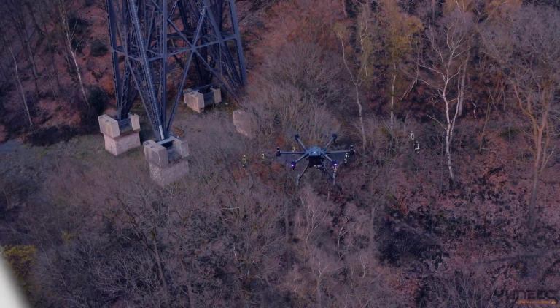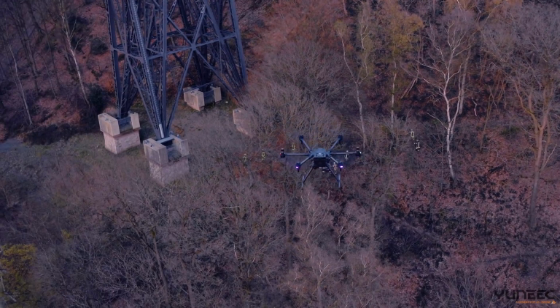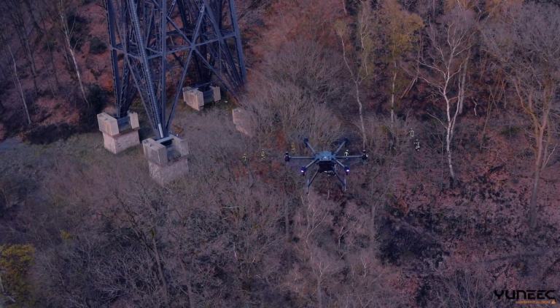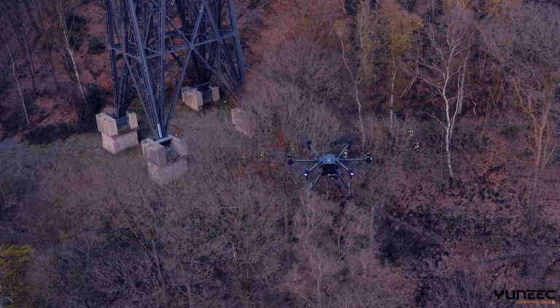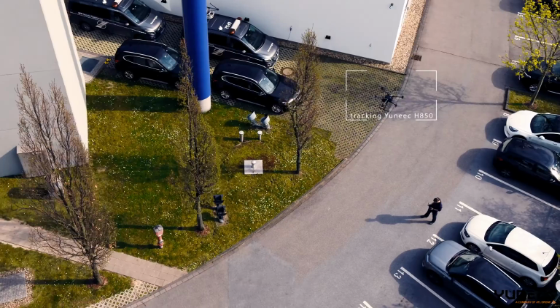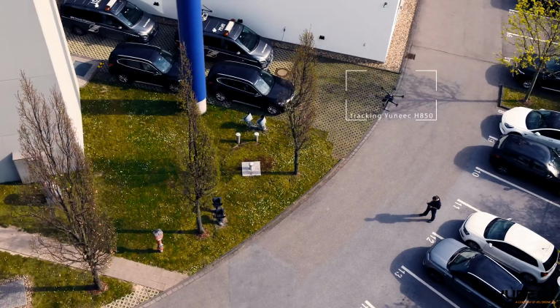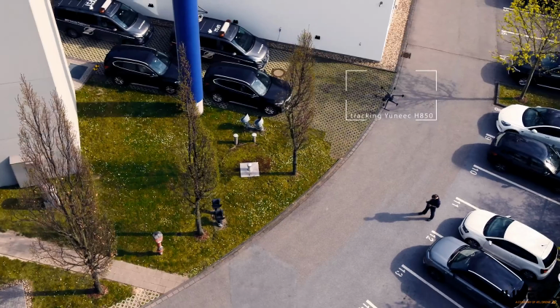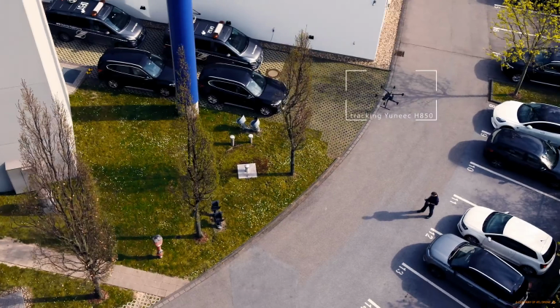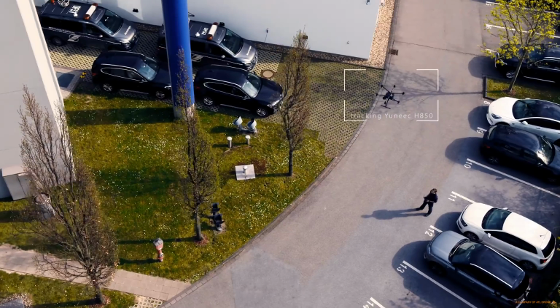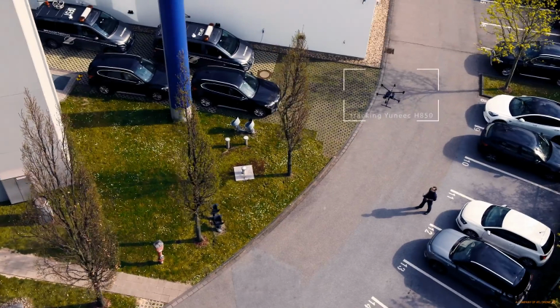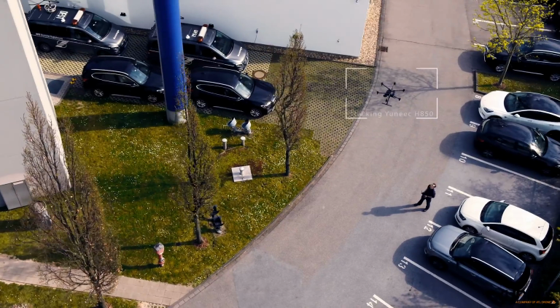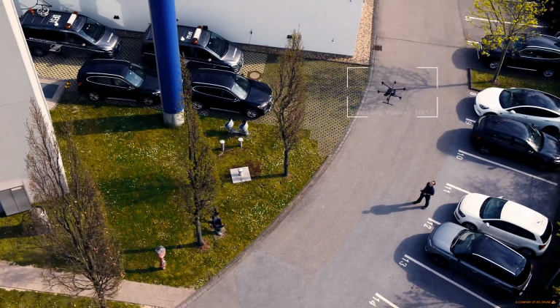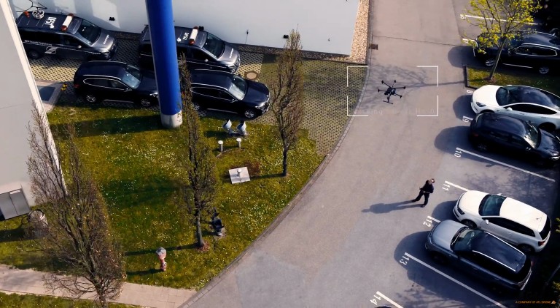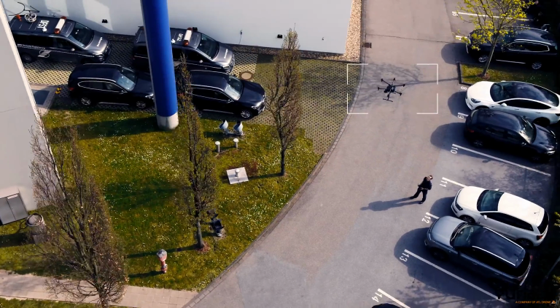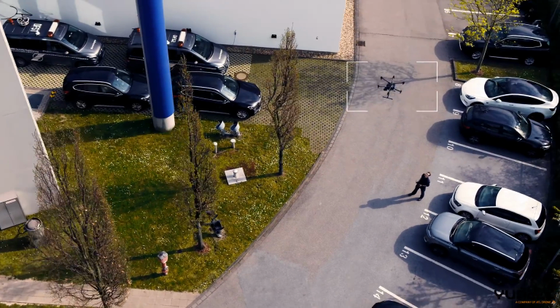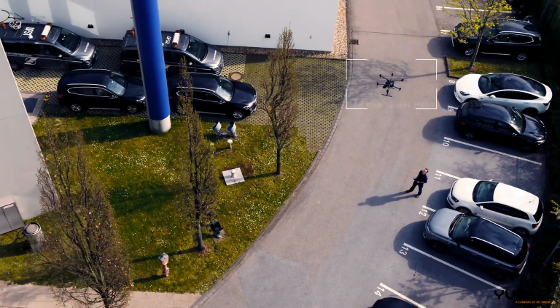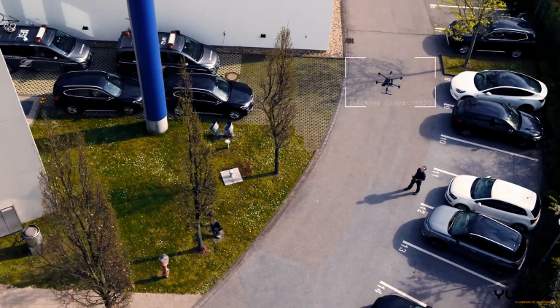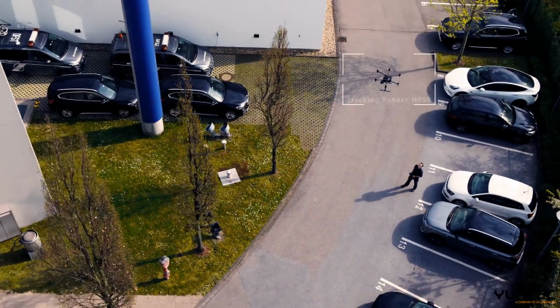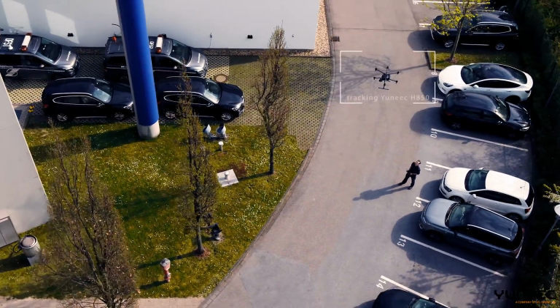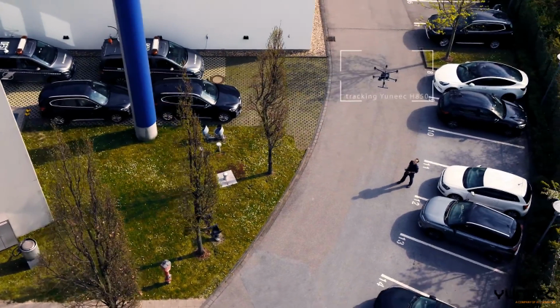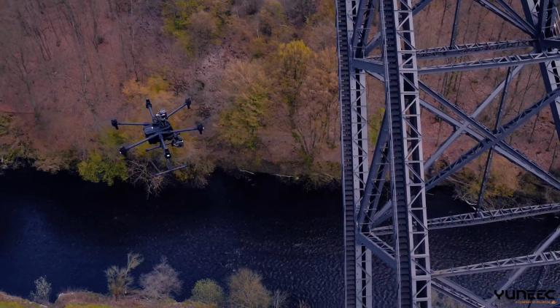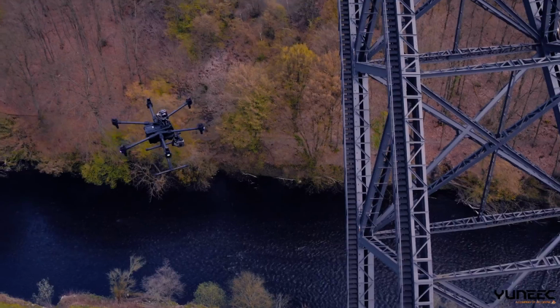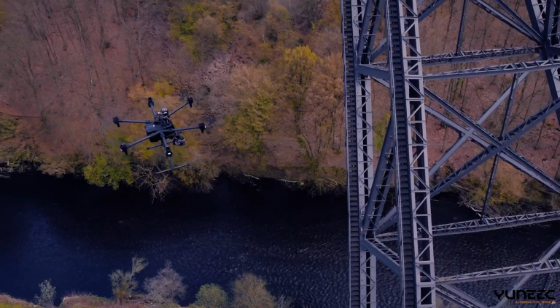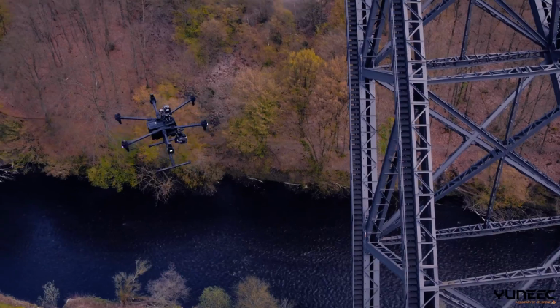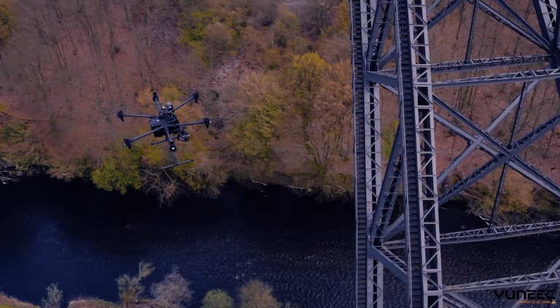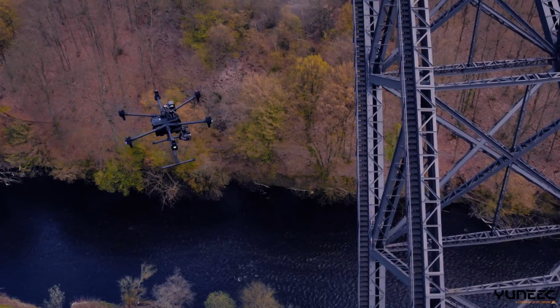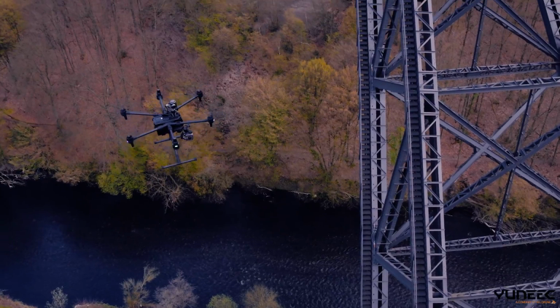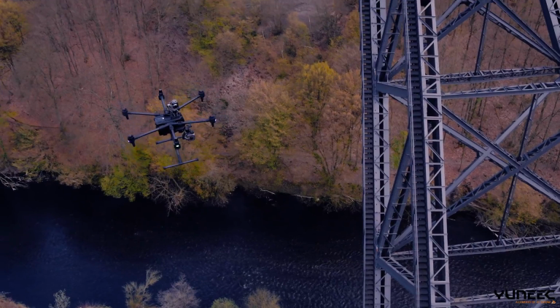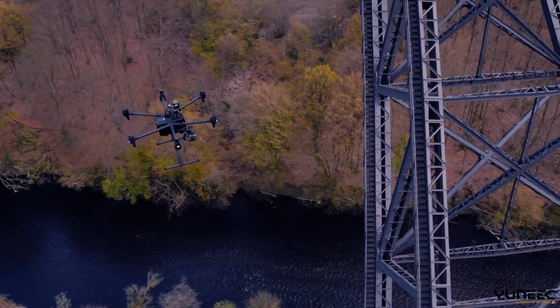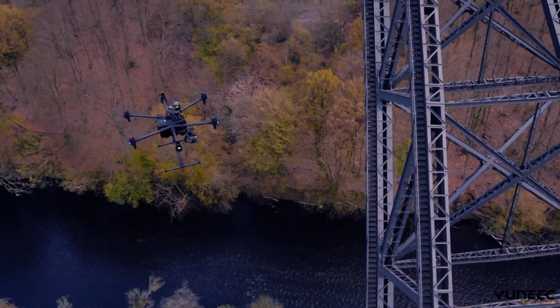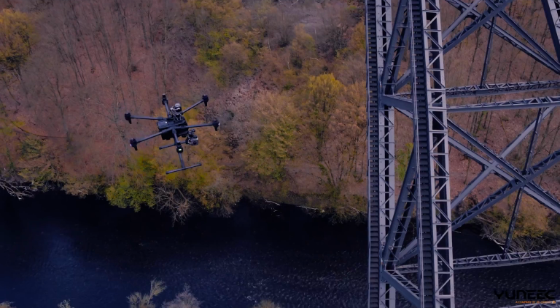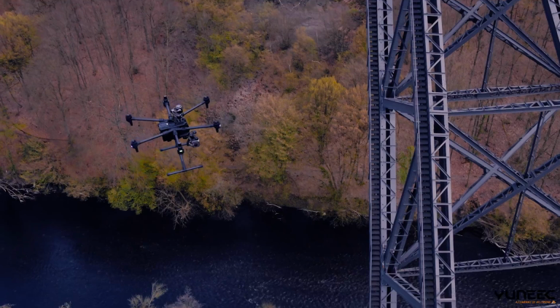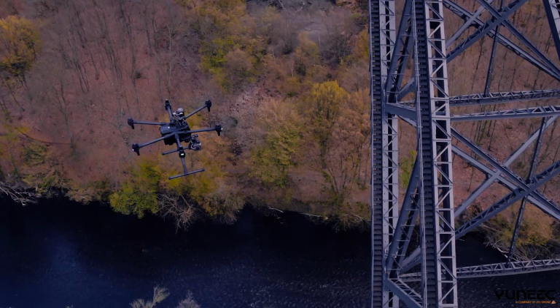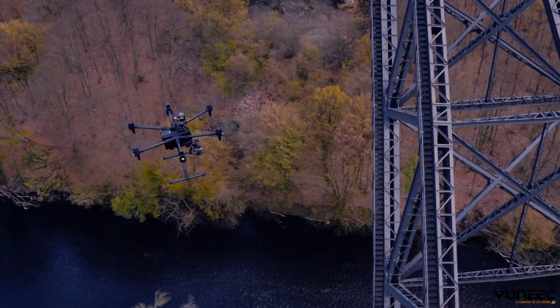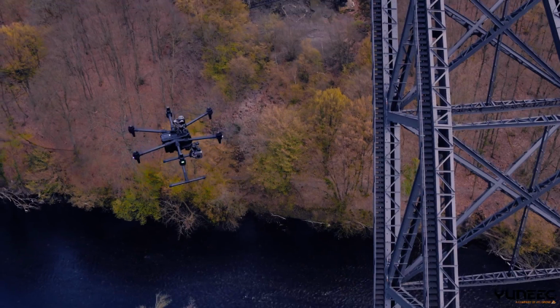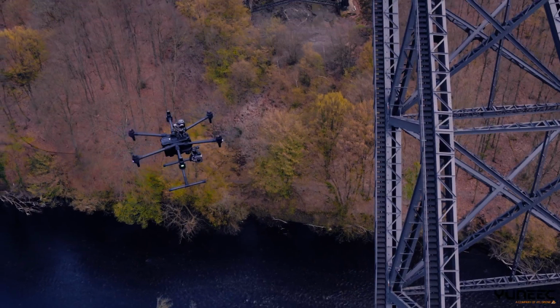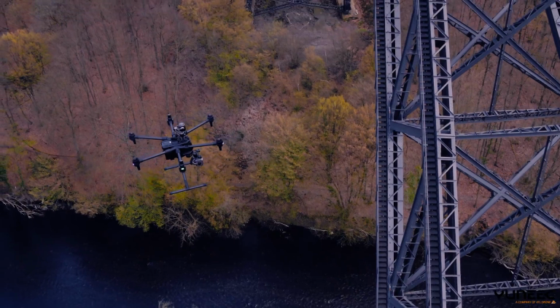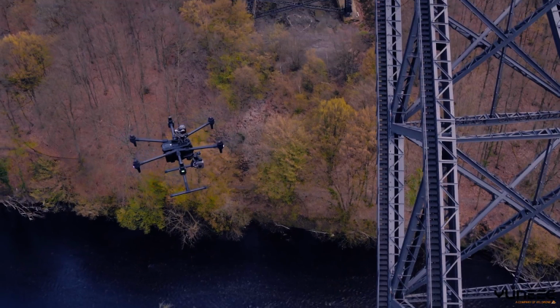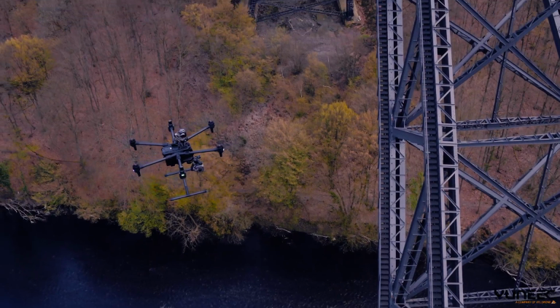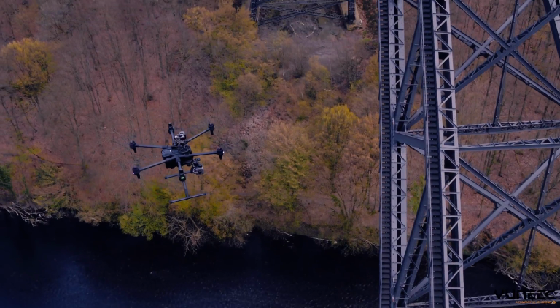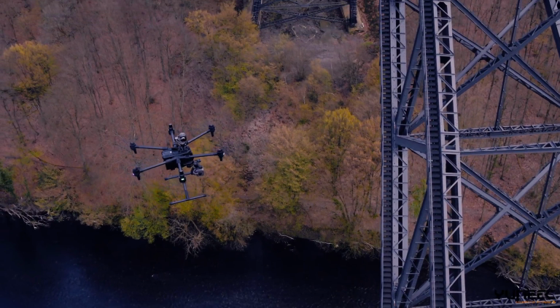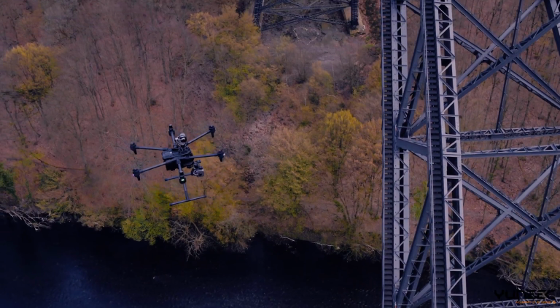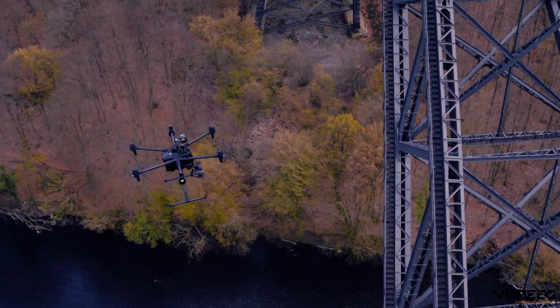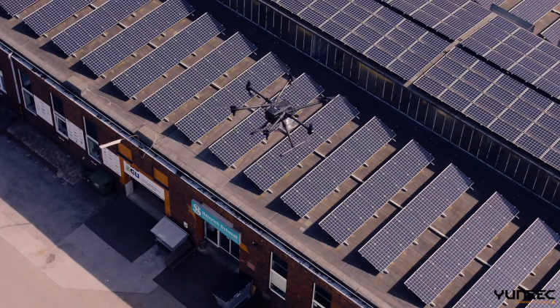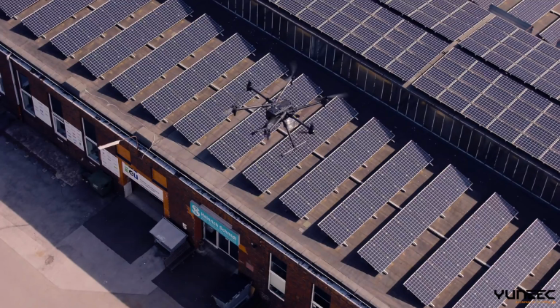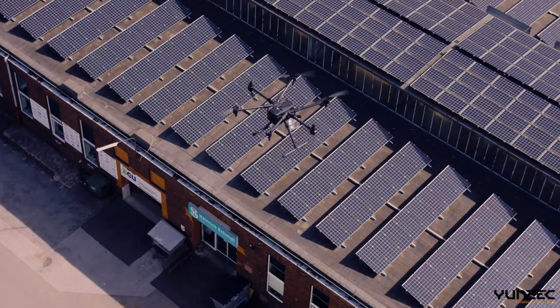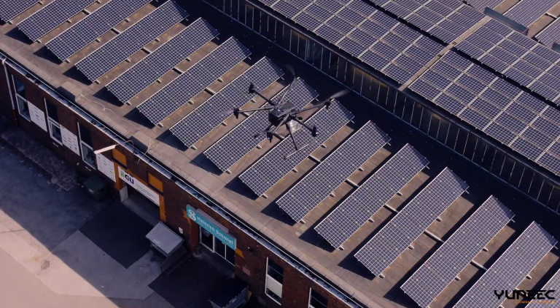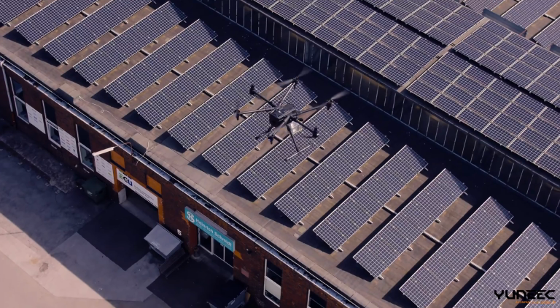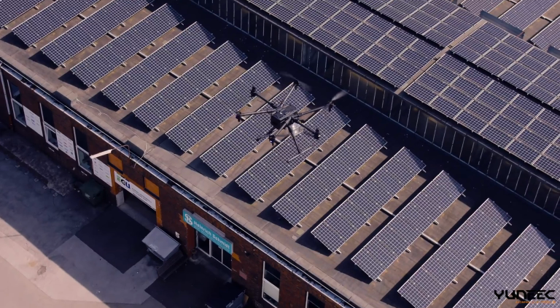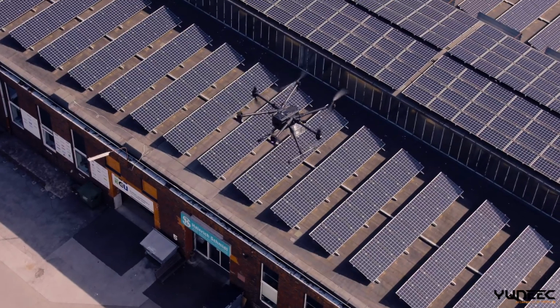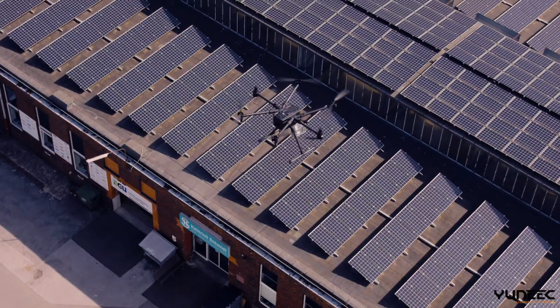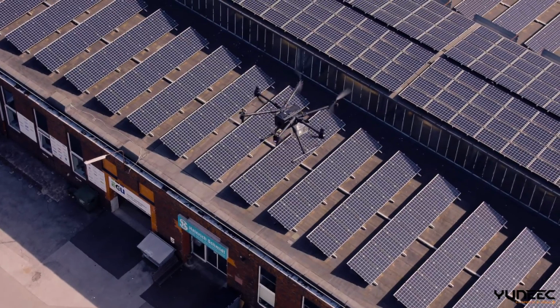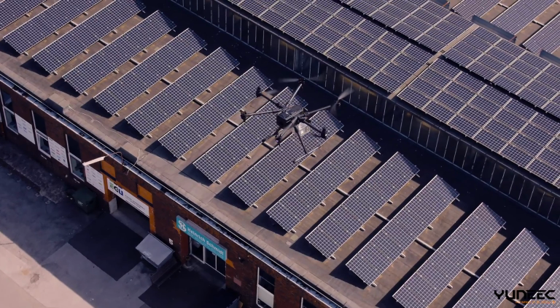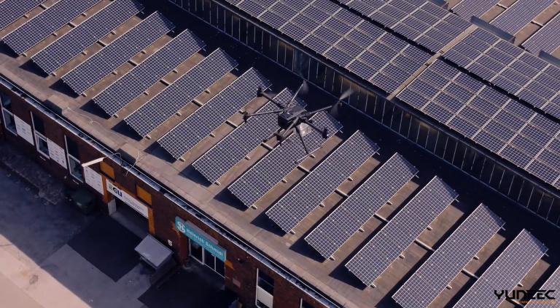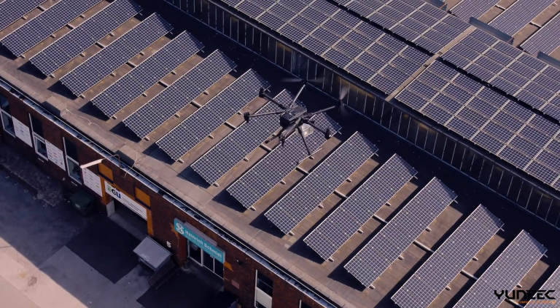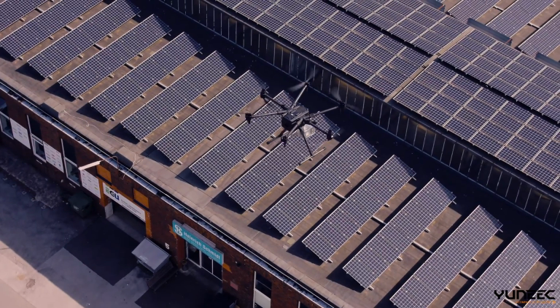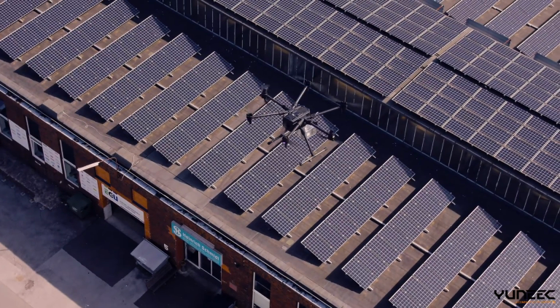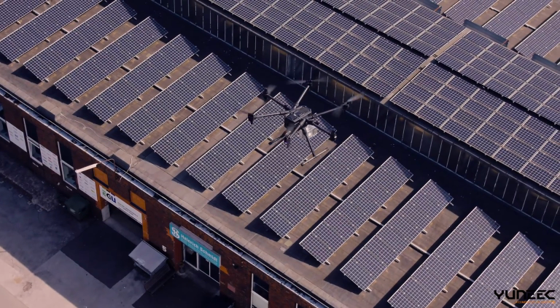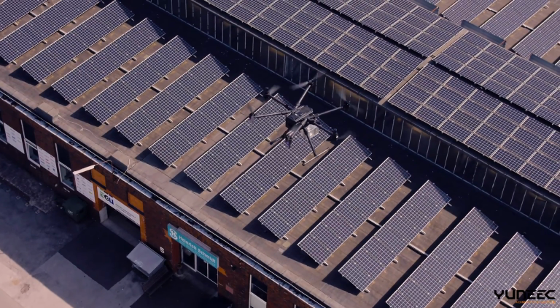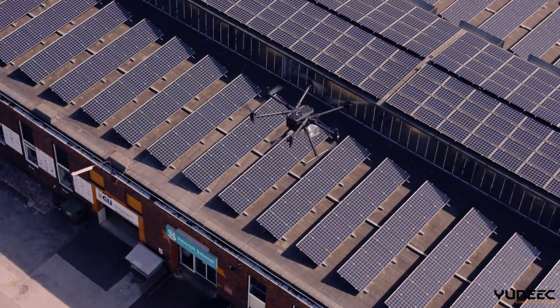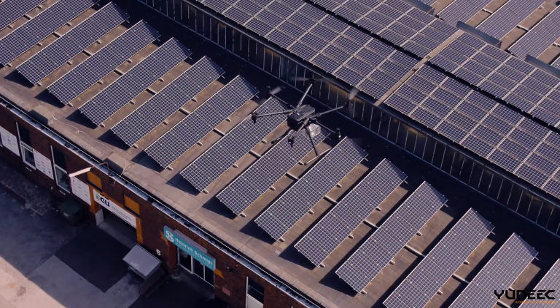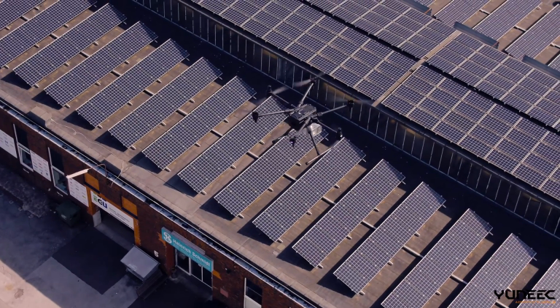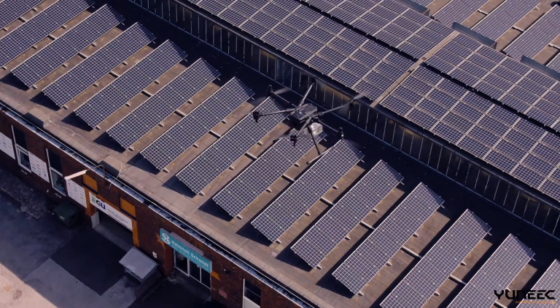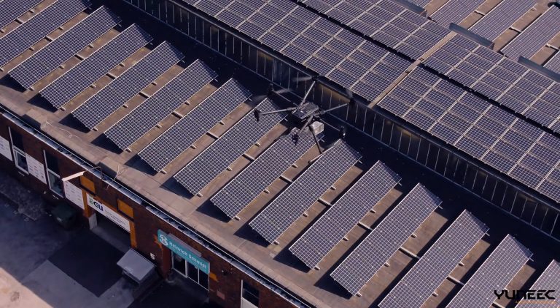For example, urban construction sites, bridges, rail and highway networks, wind farms and solar systems.